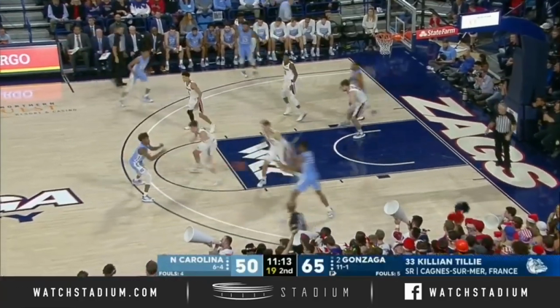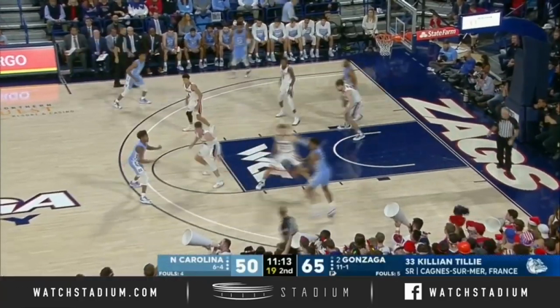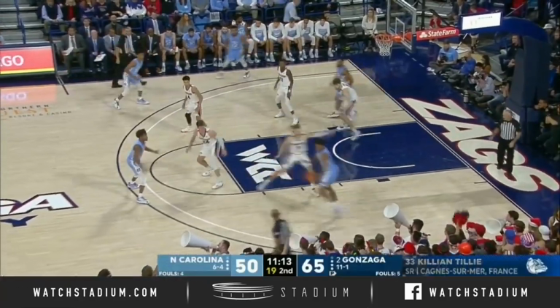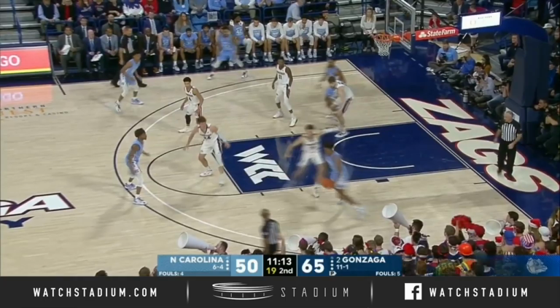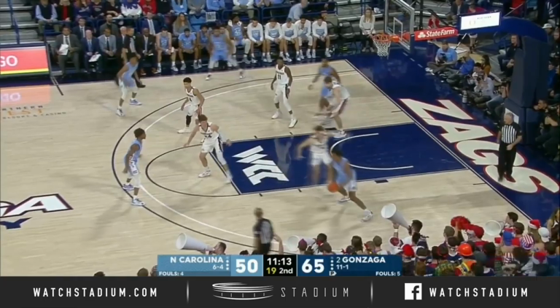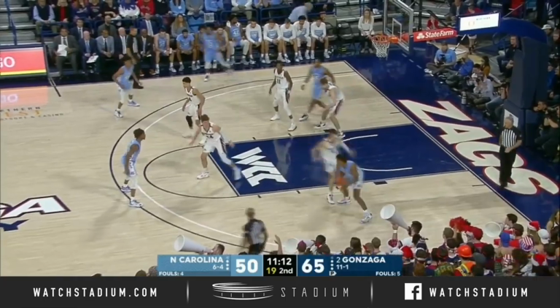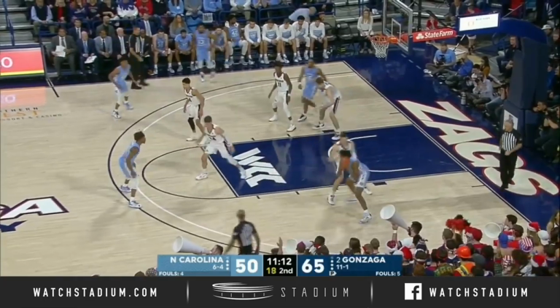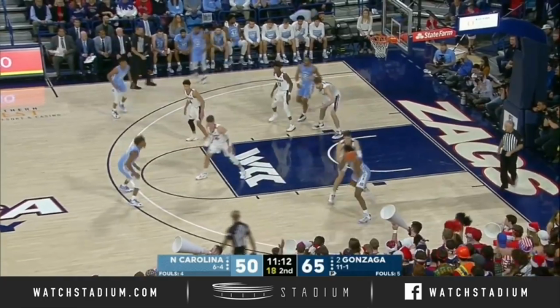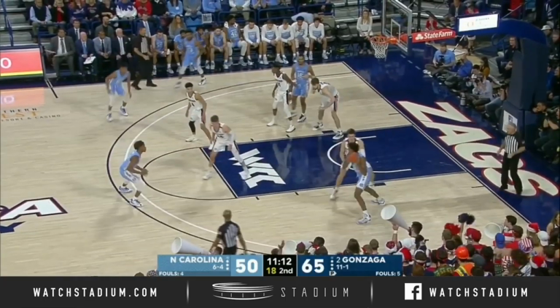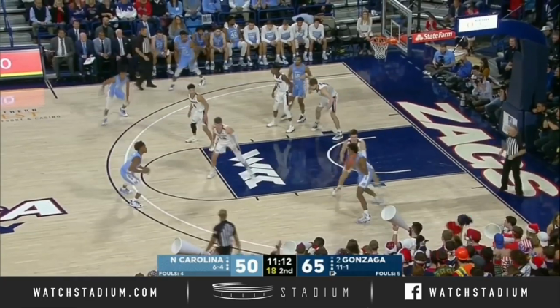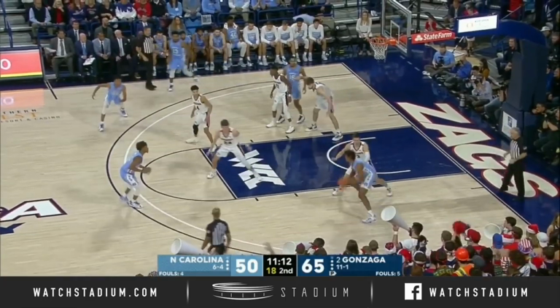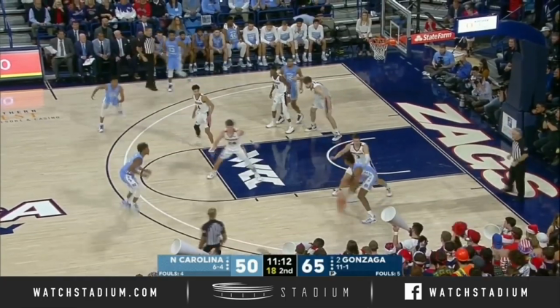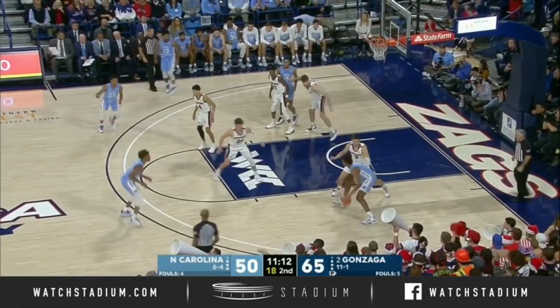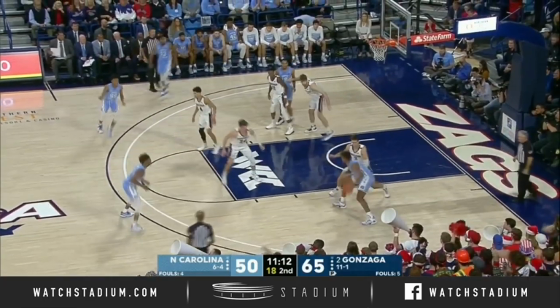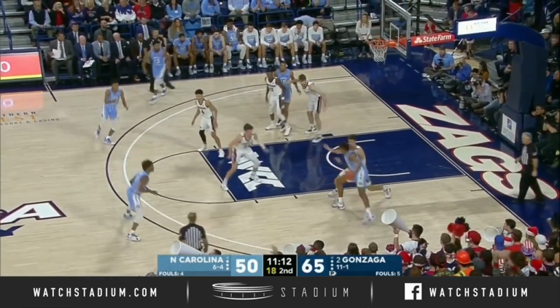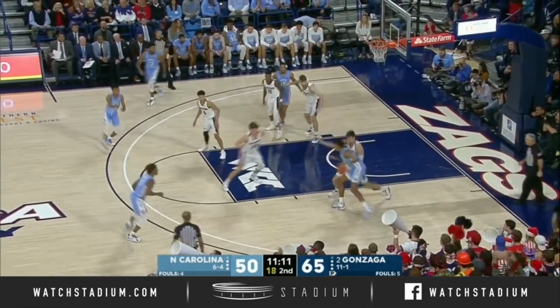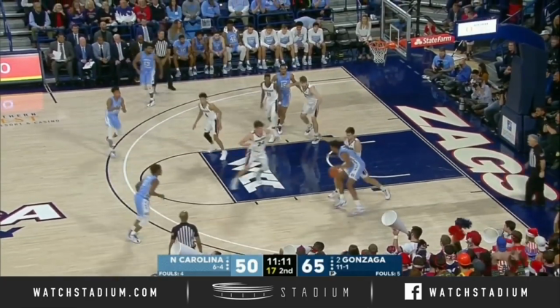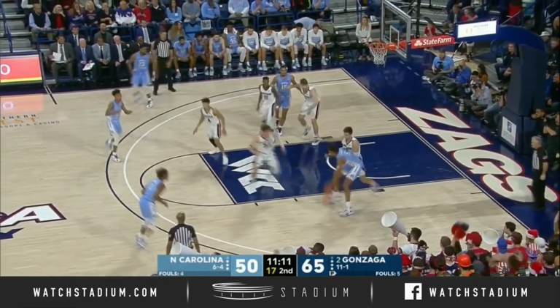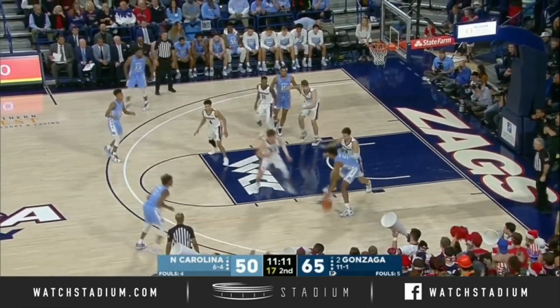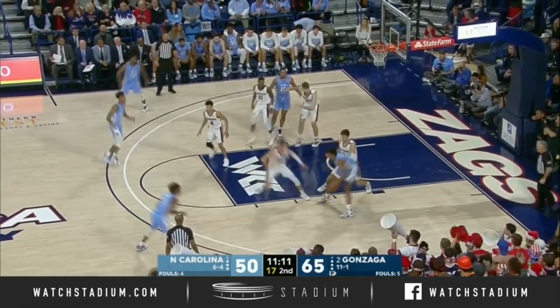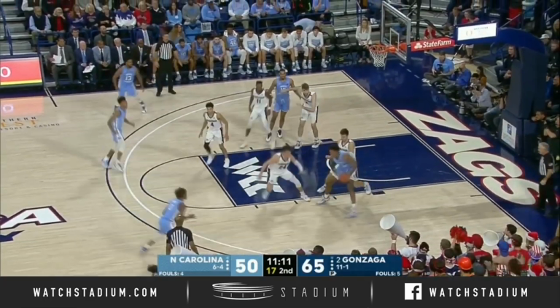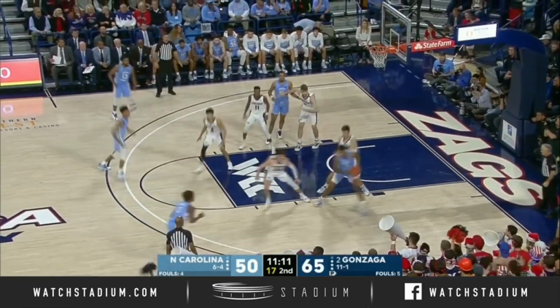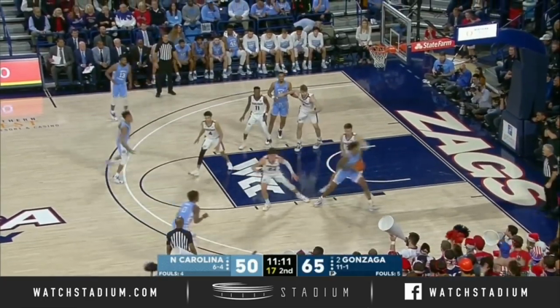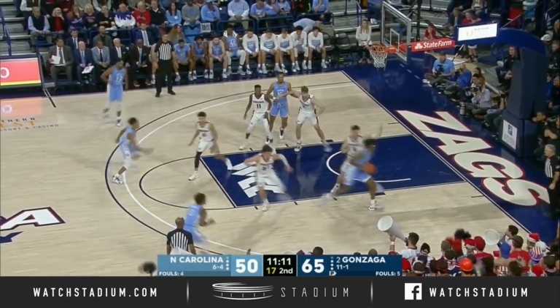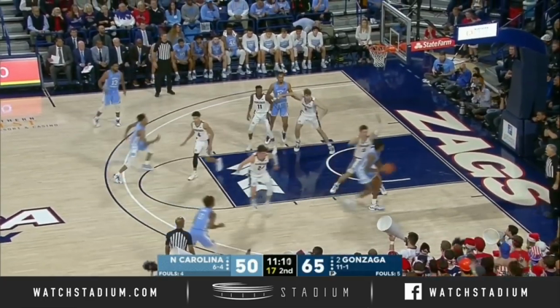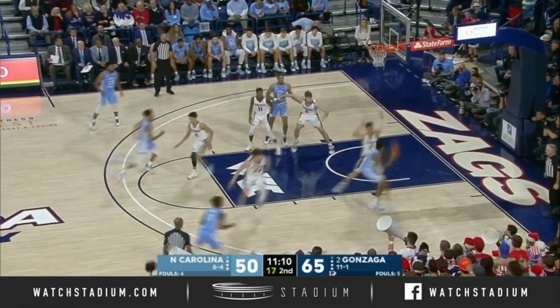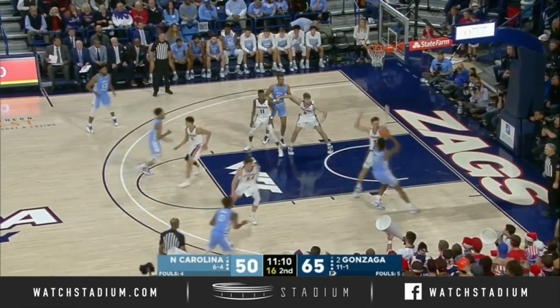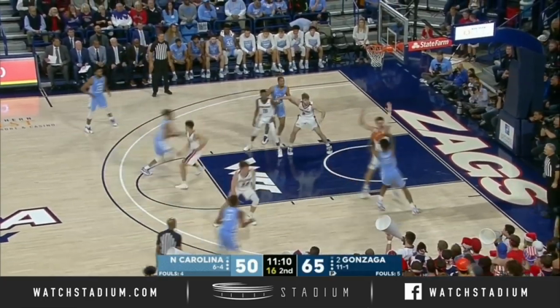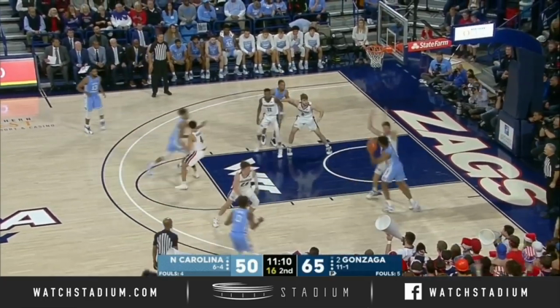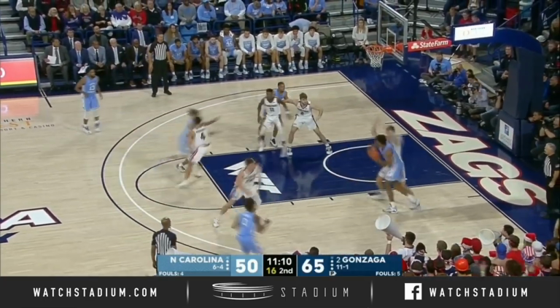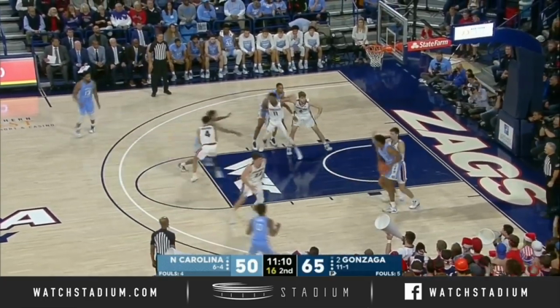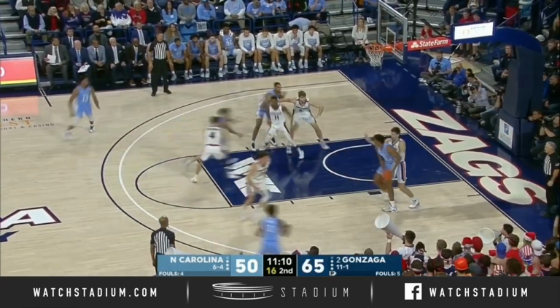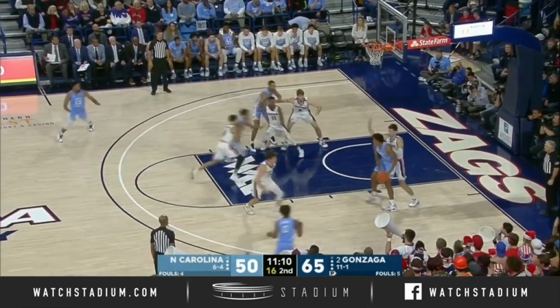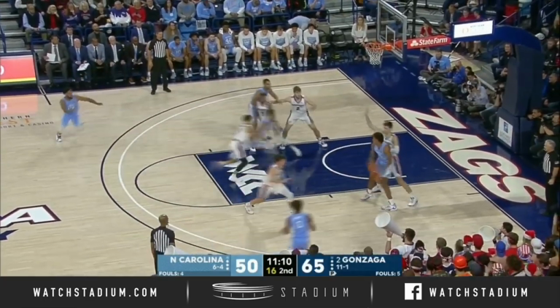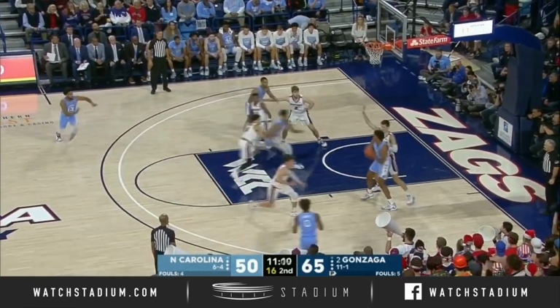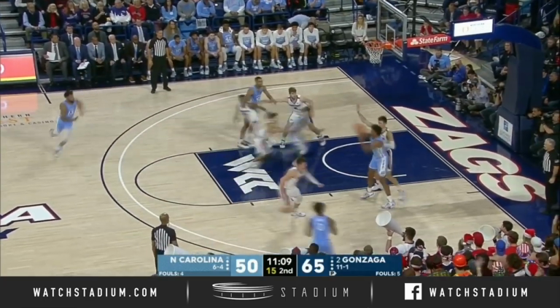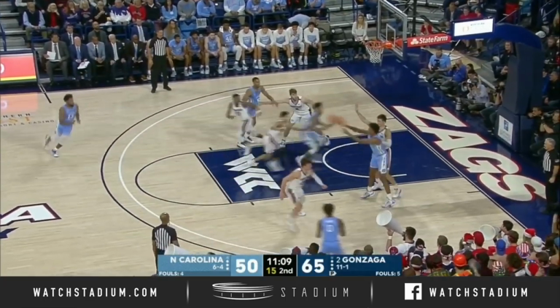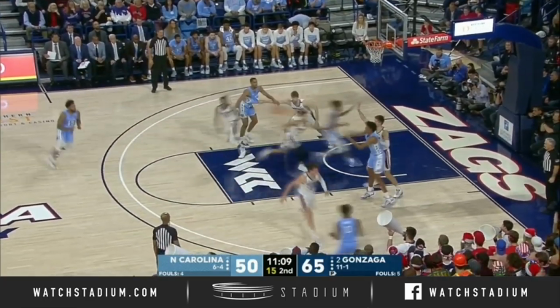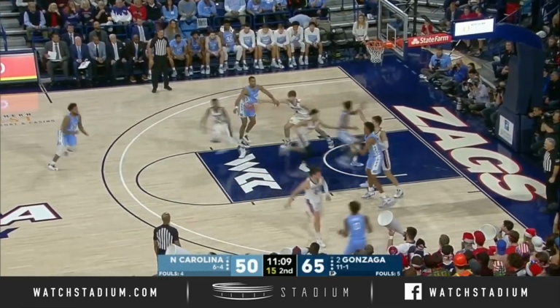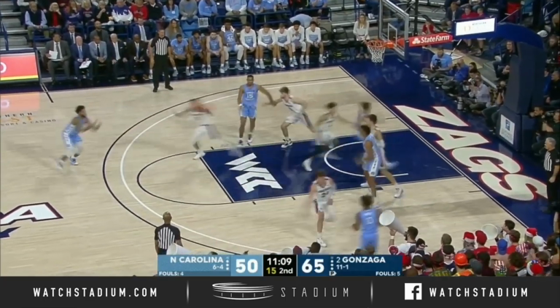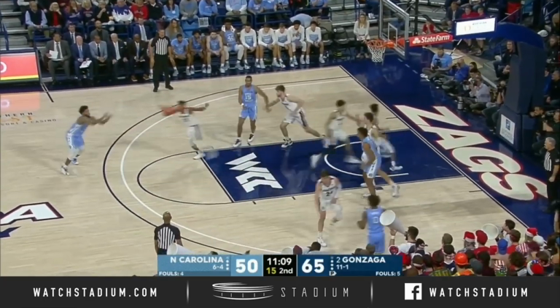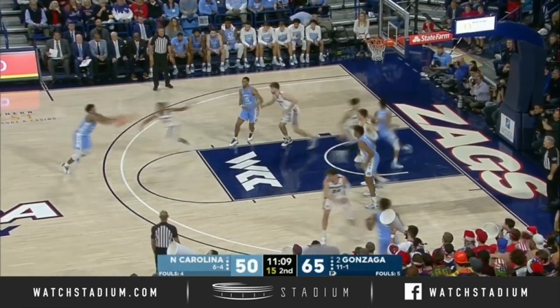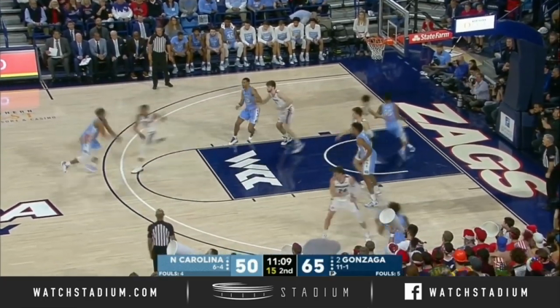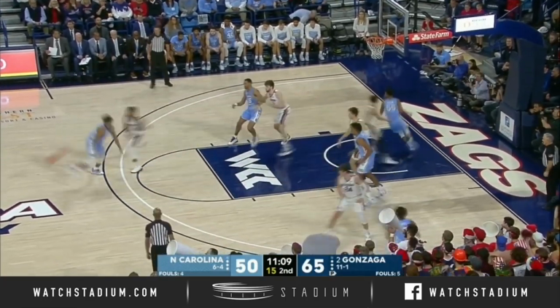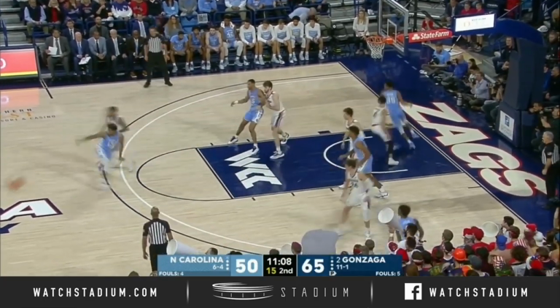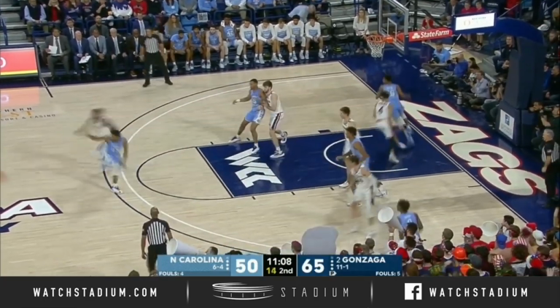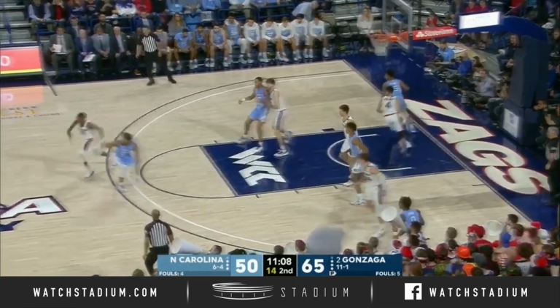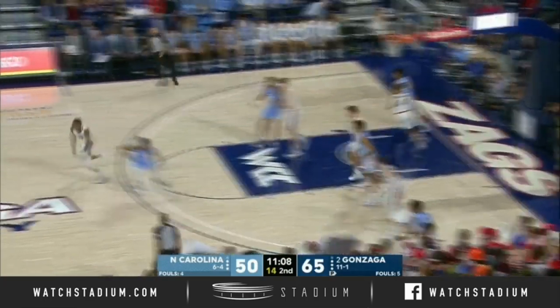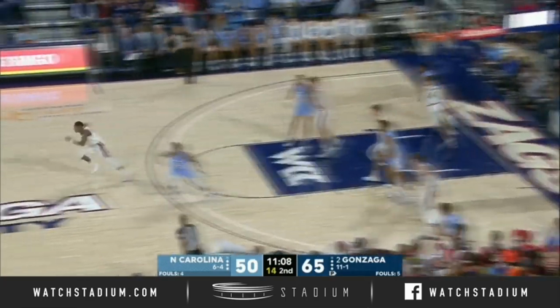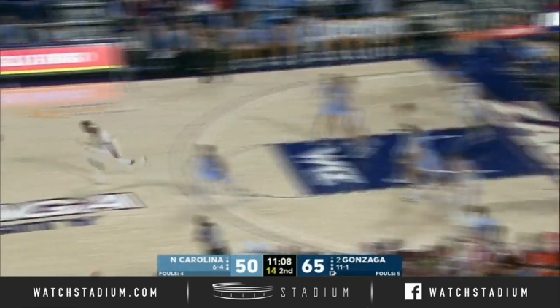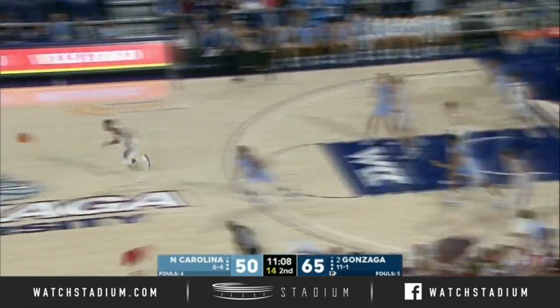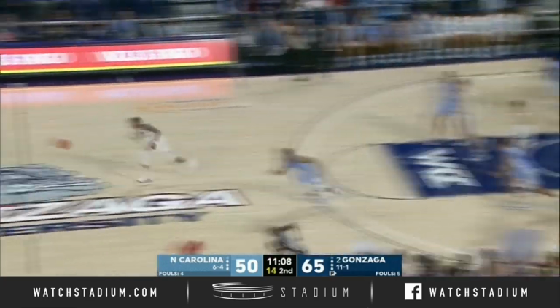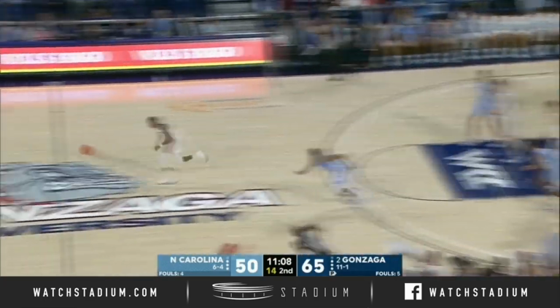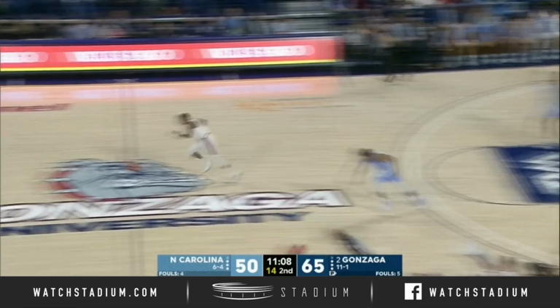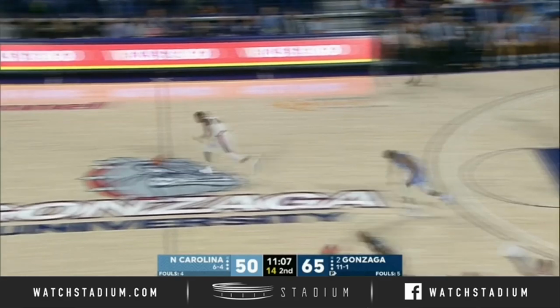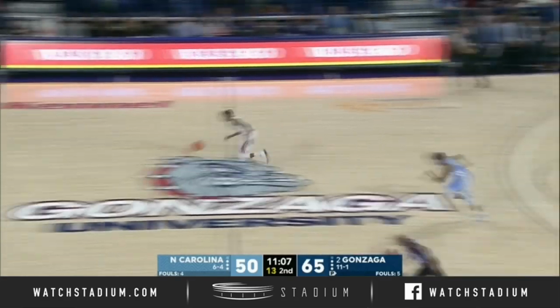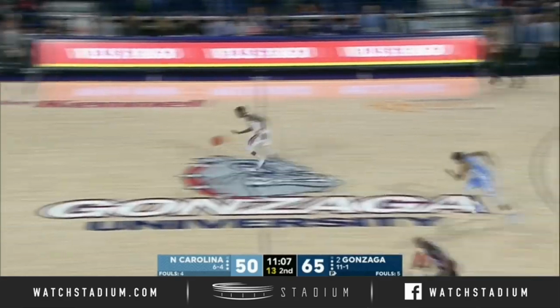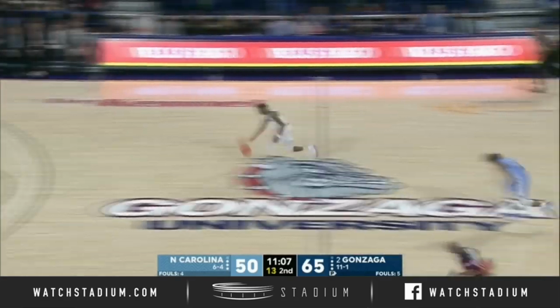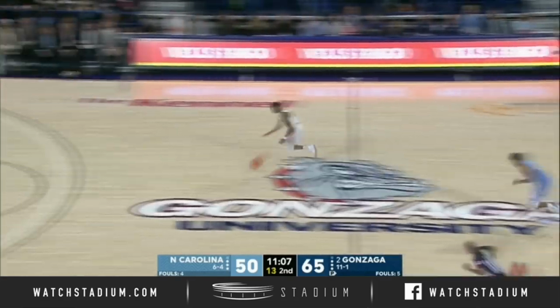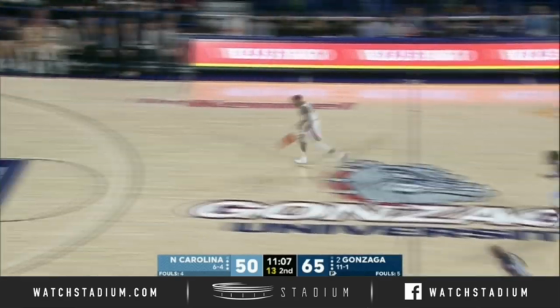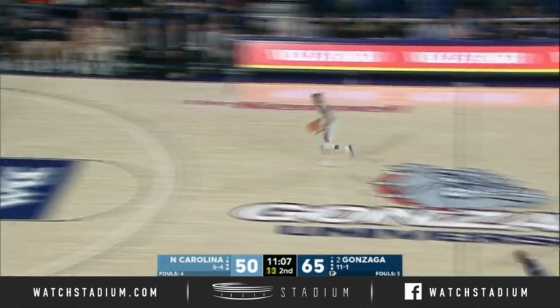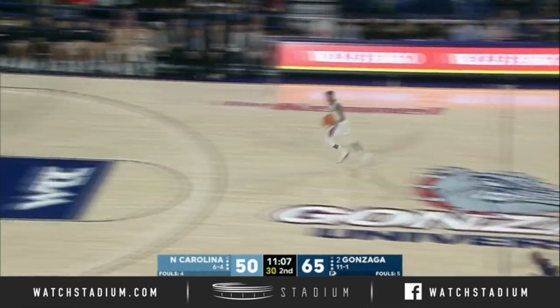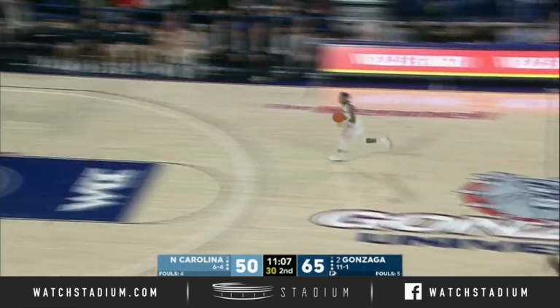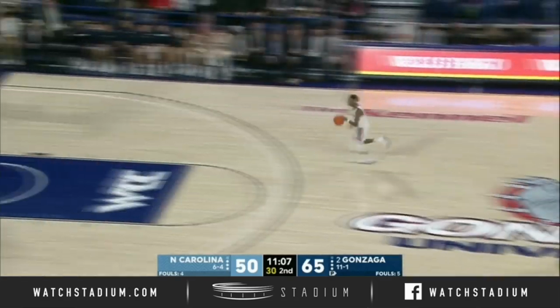Everybody in this program — he's the one player on both teams who played in that national championship game.